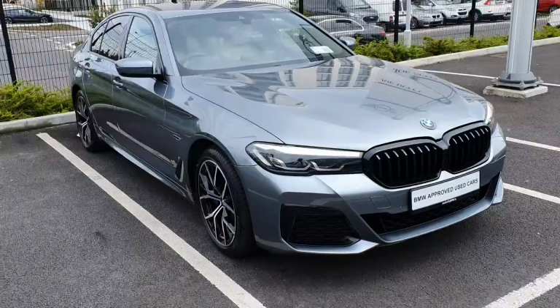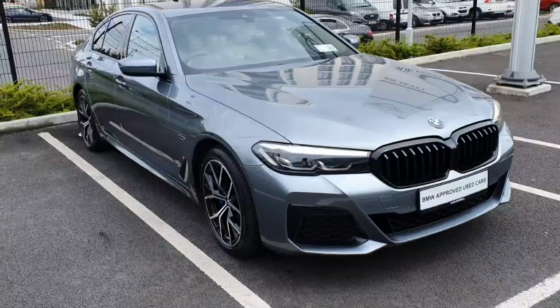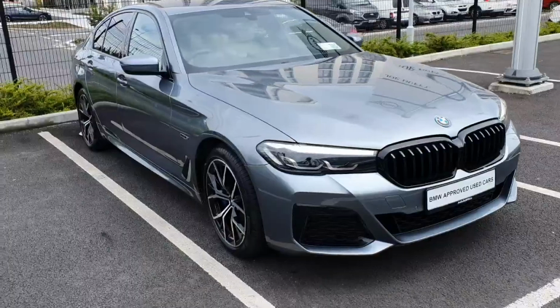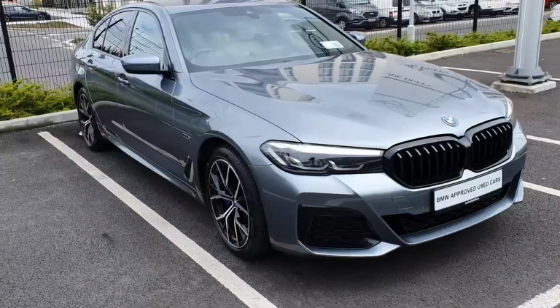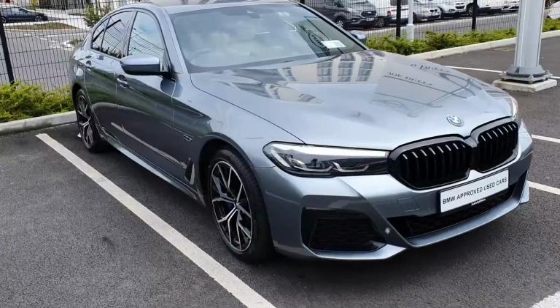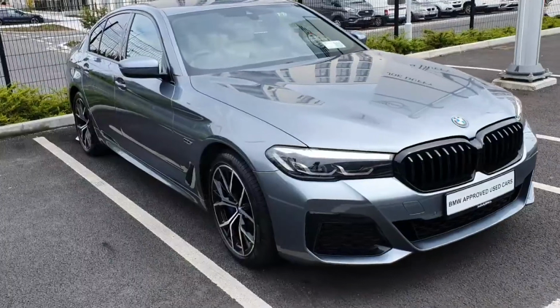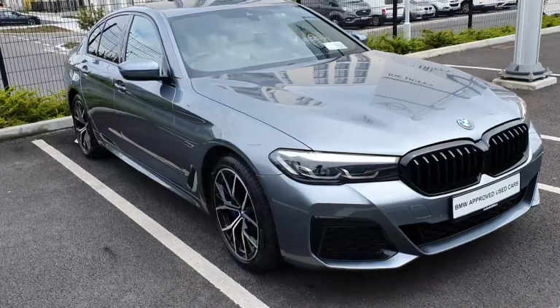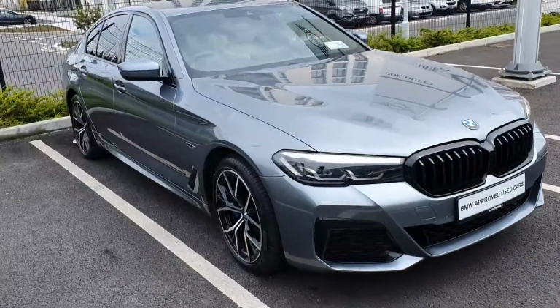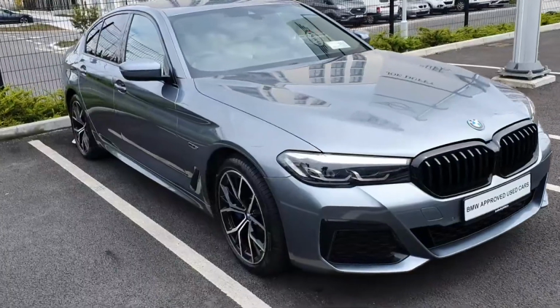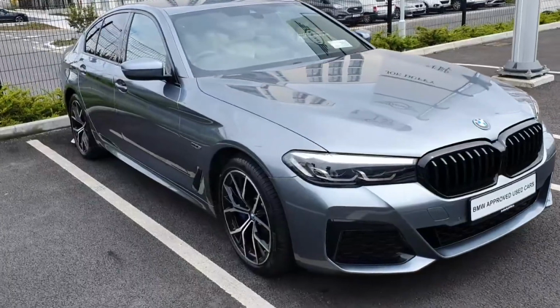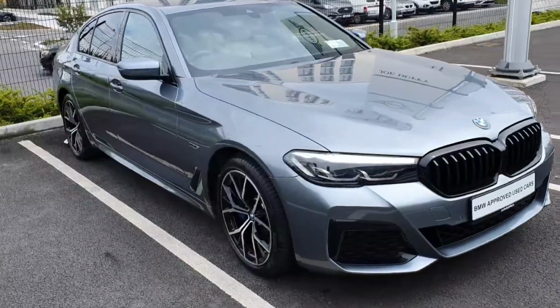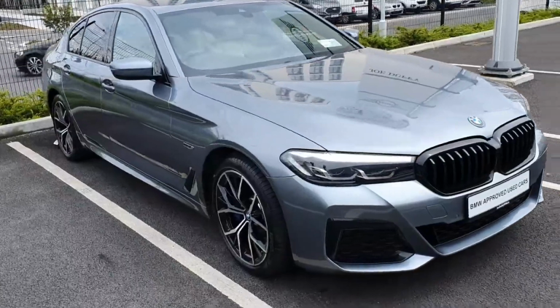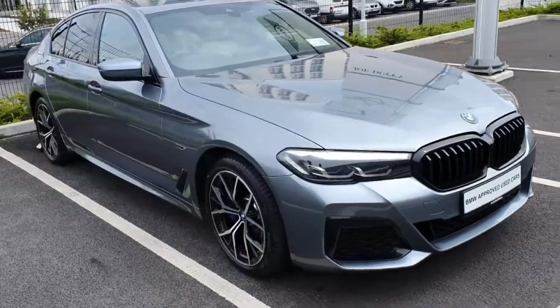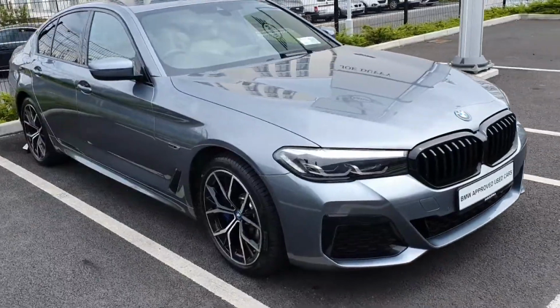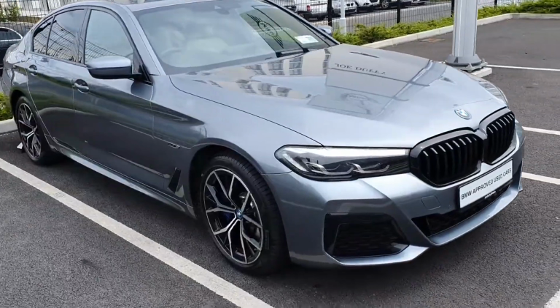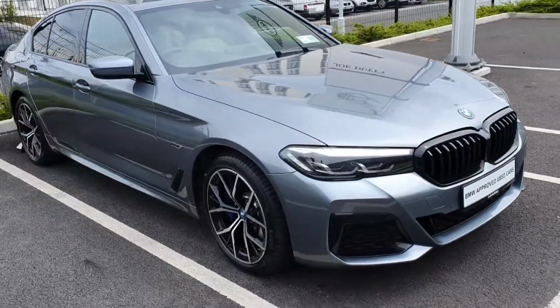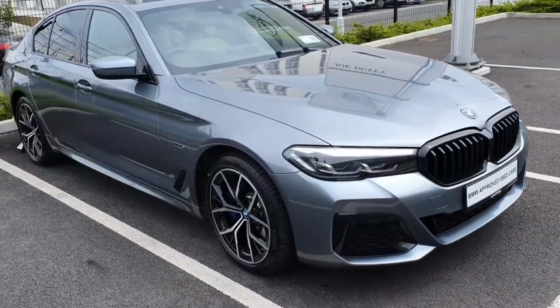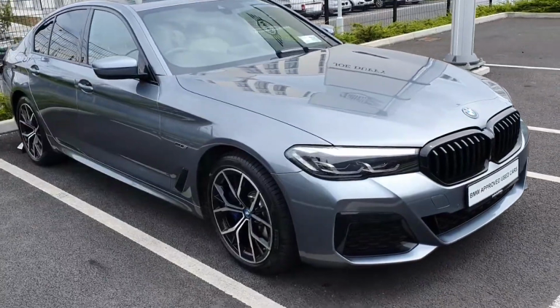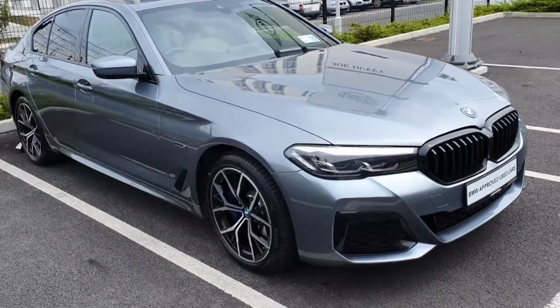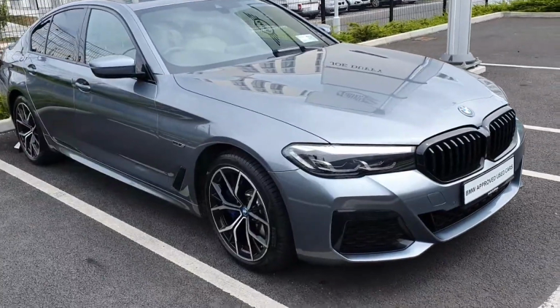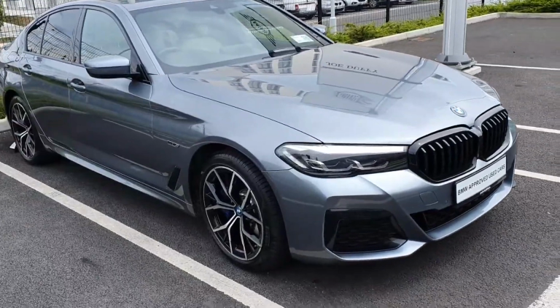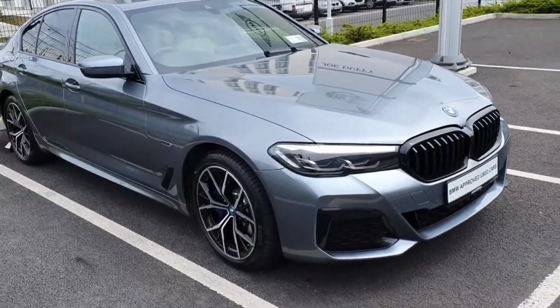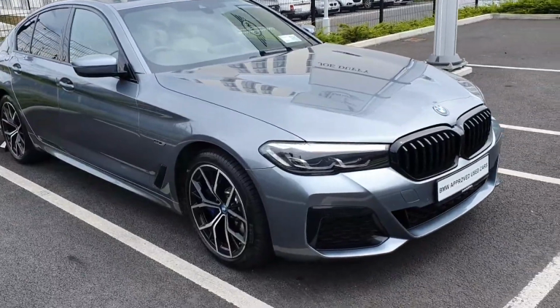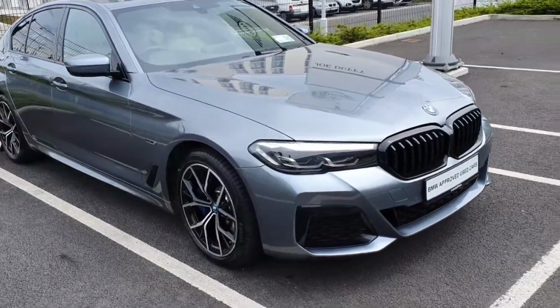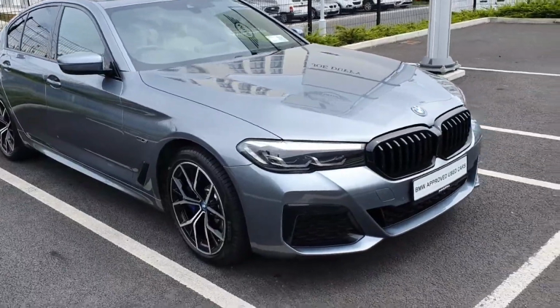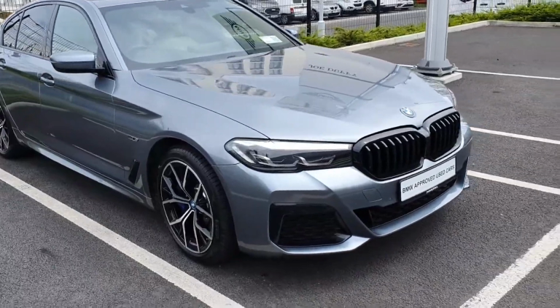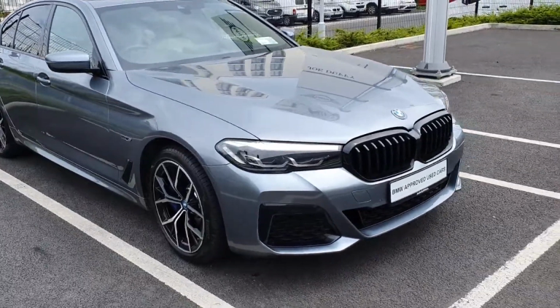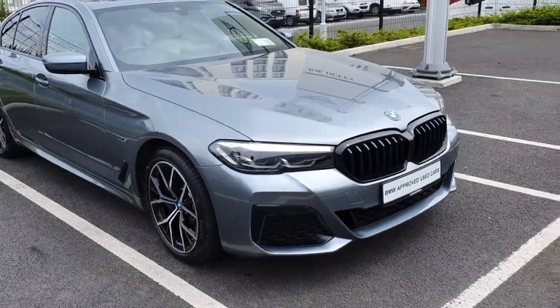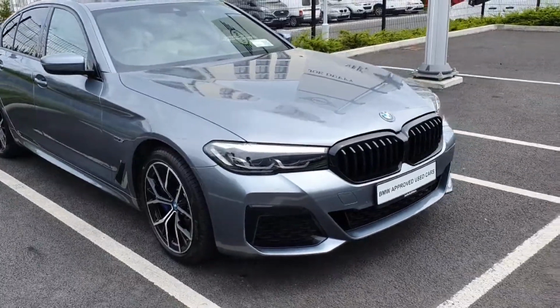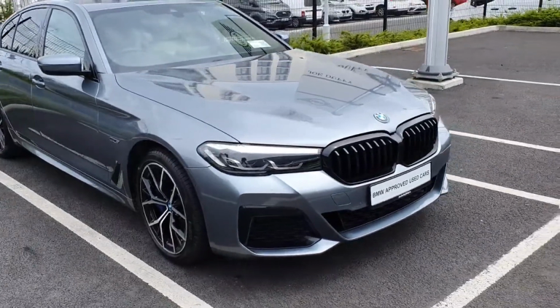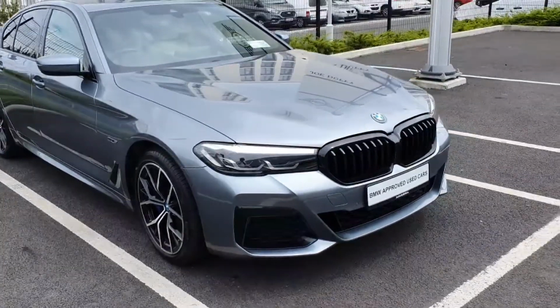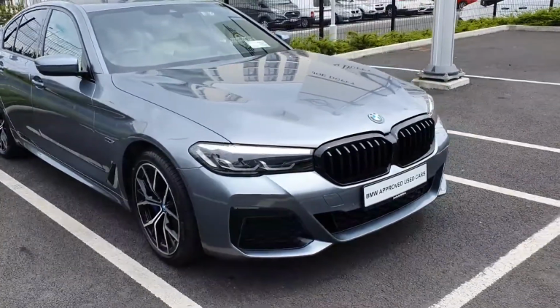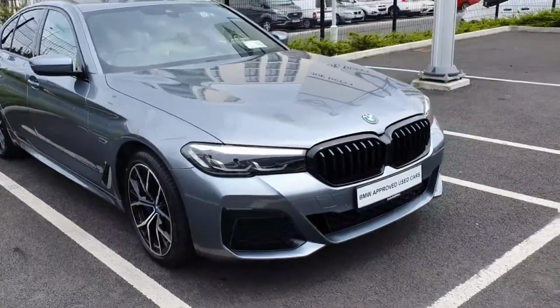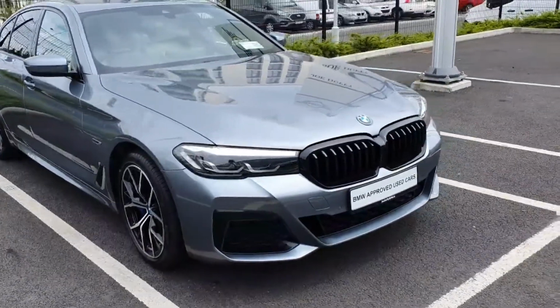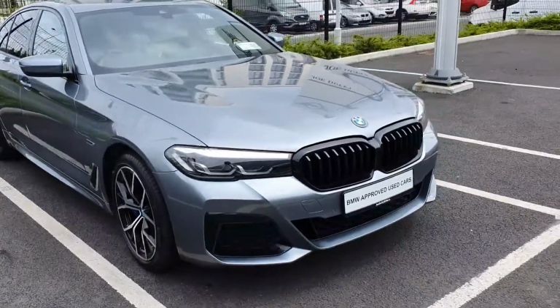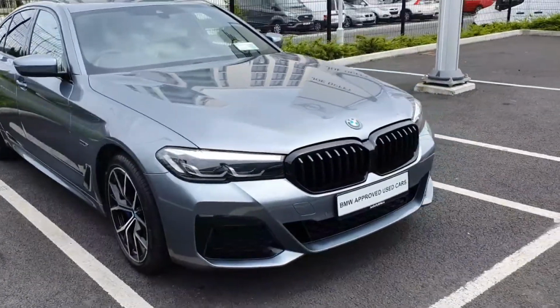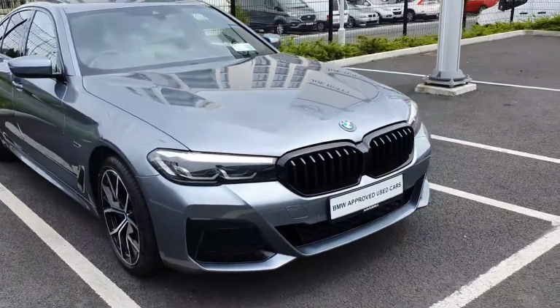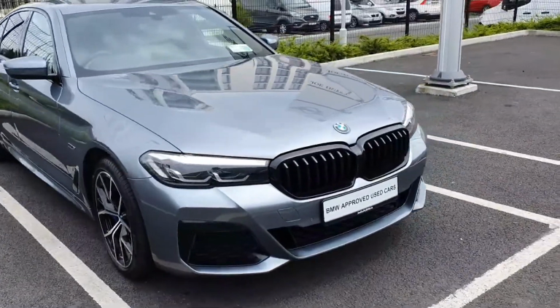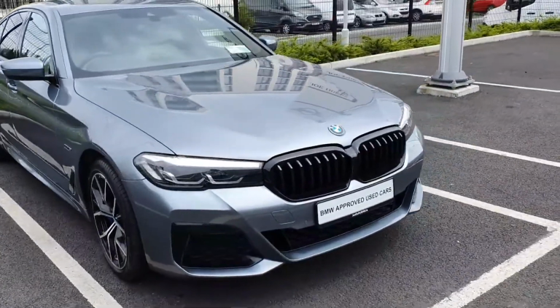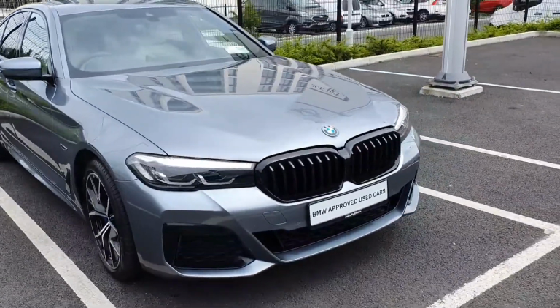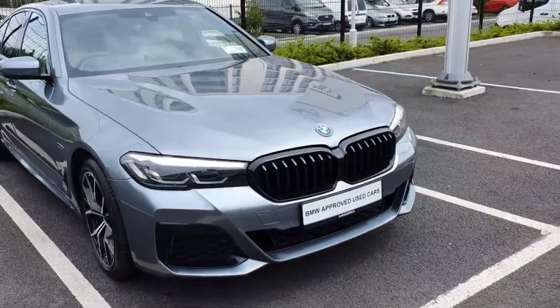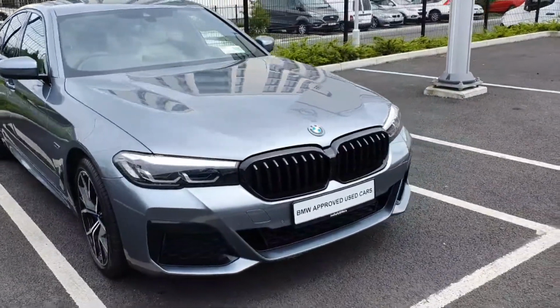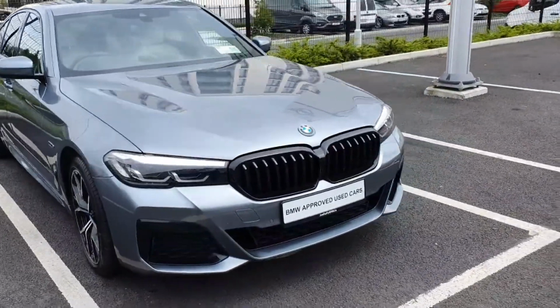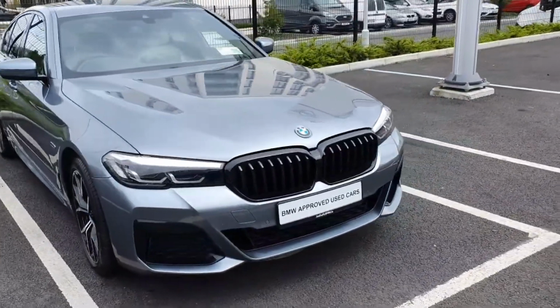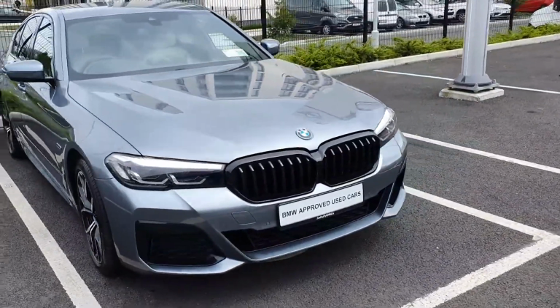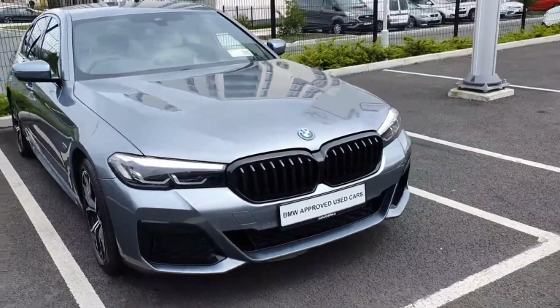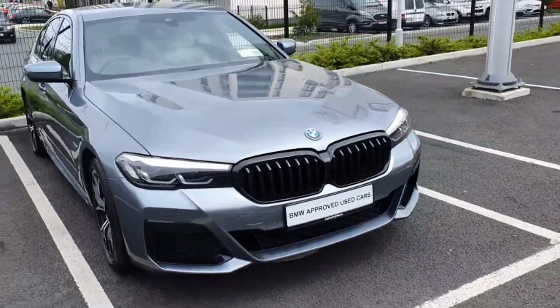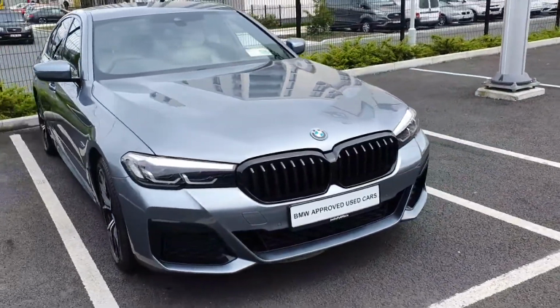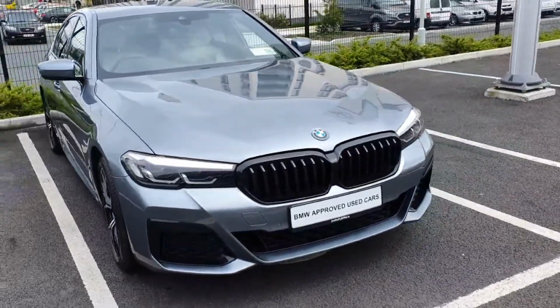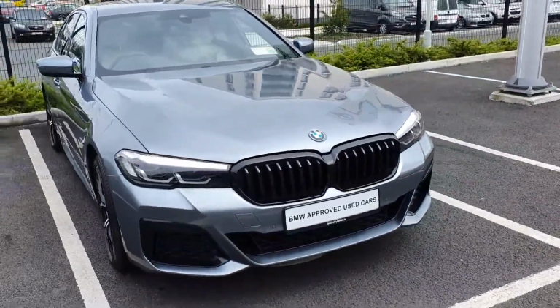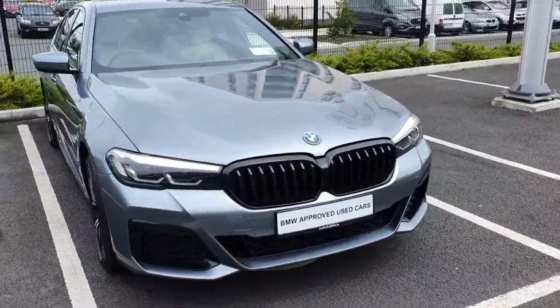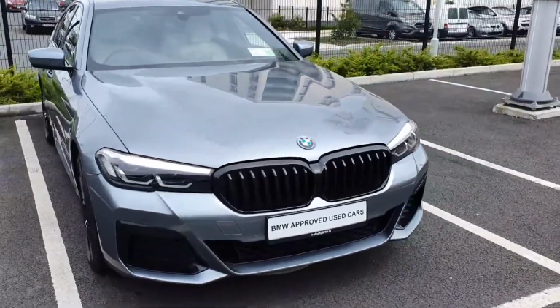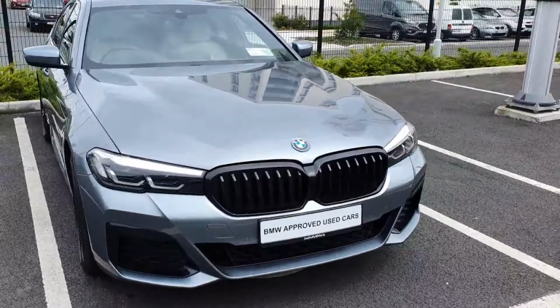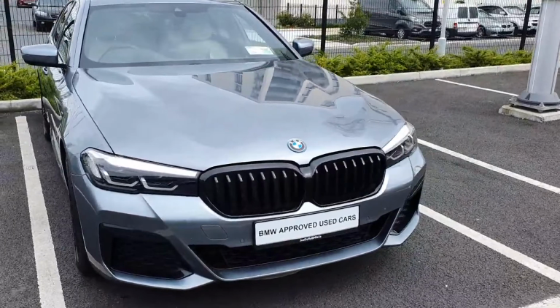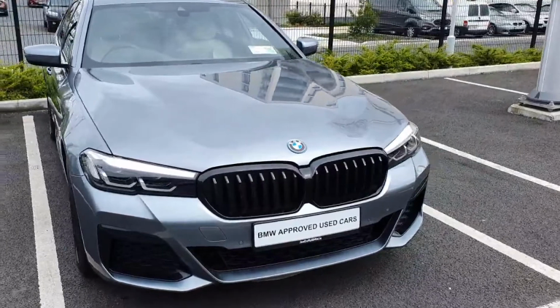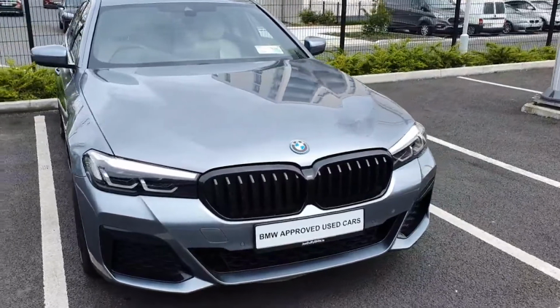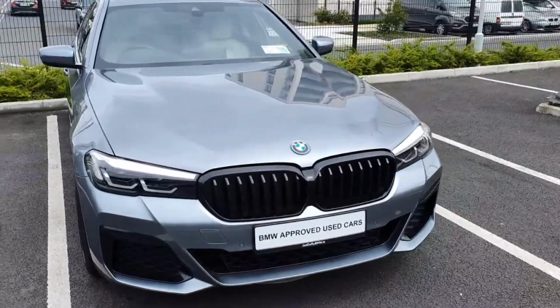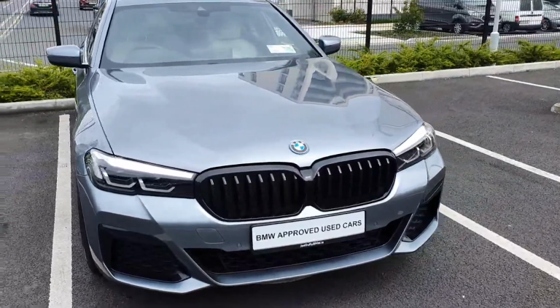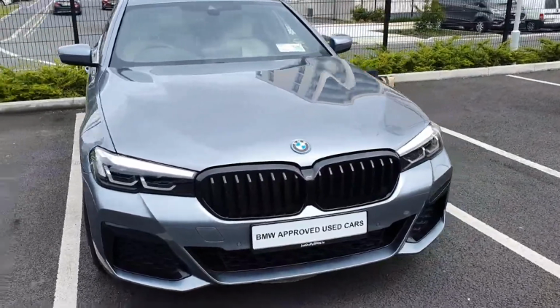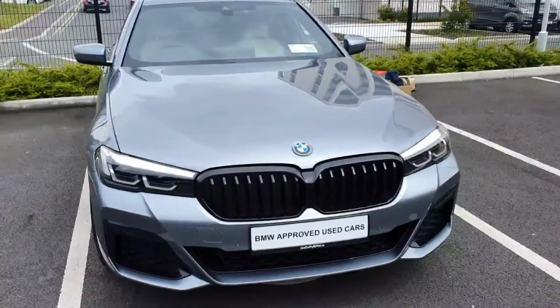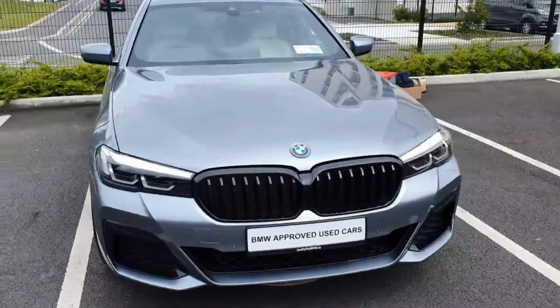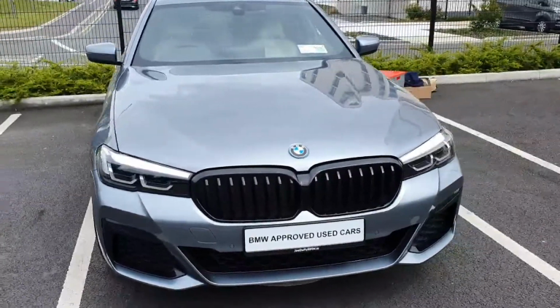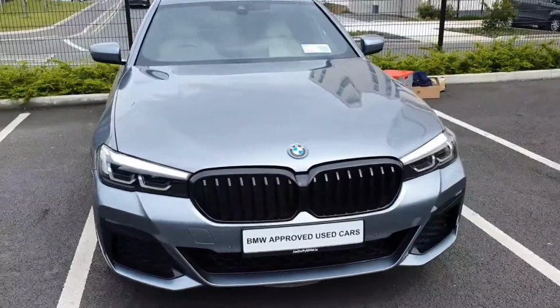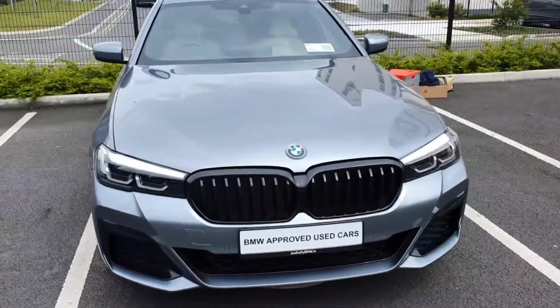I'm Callum here from Jodopy Charlestown and today I'm going to show you the BMW 530e 2022, finished in Bluestone Grey.